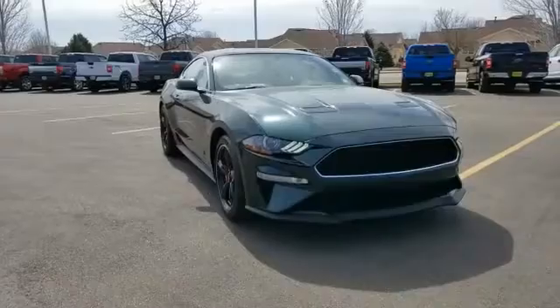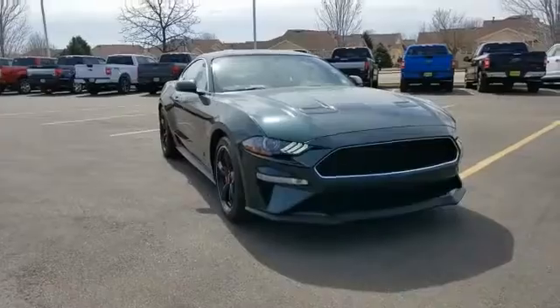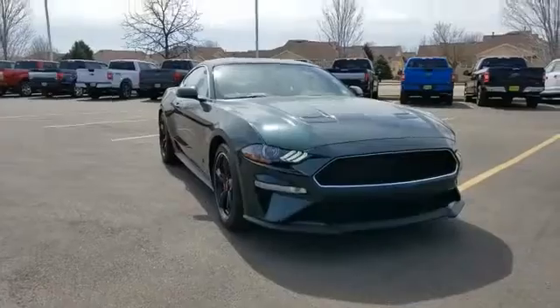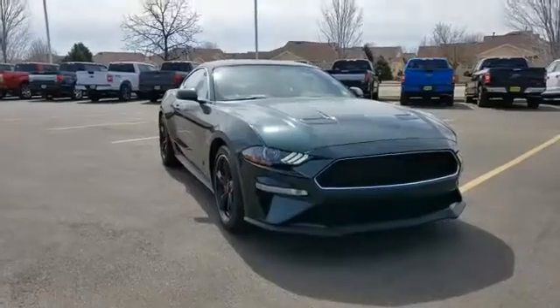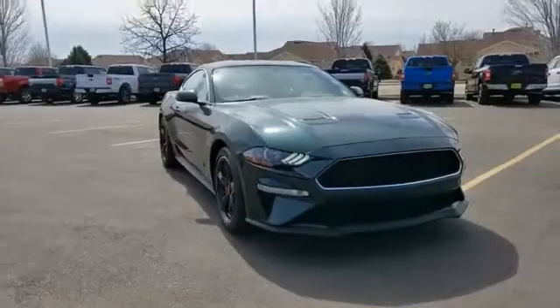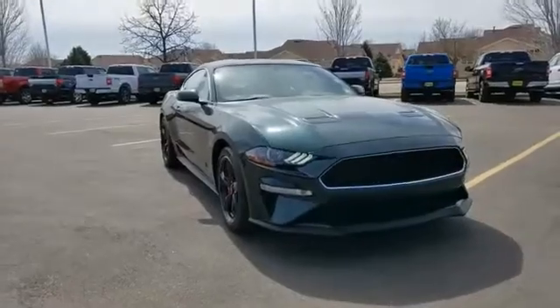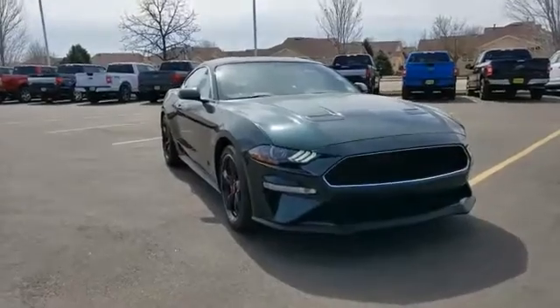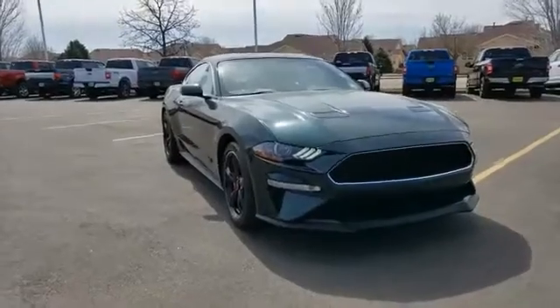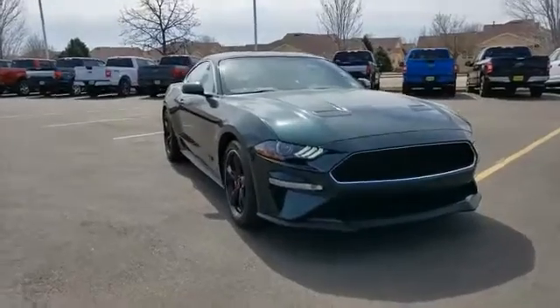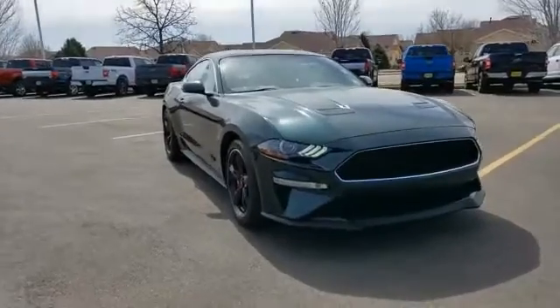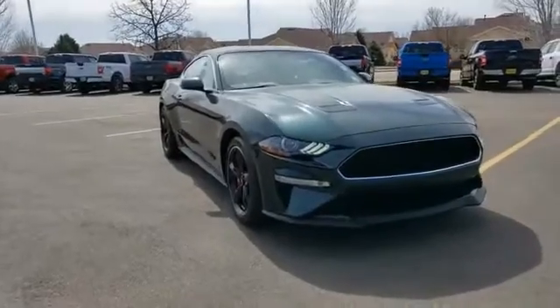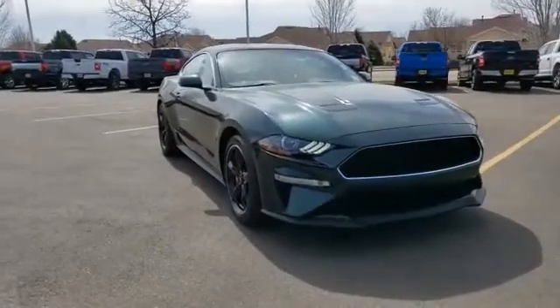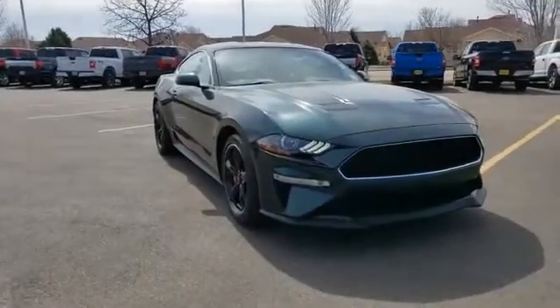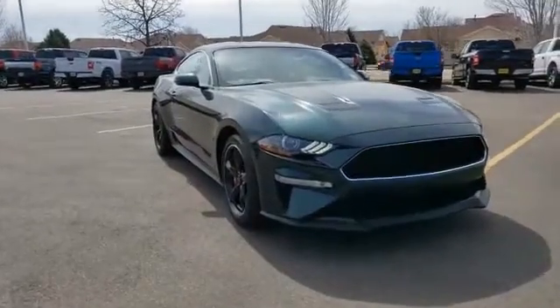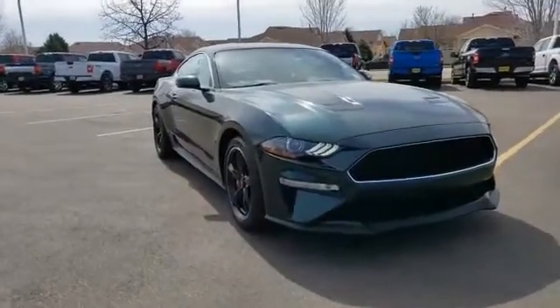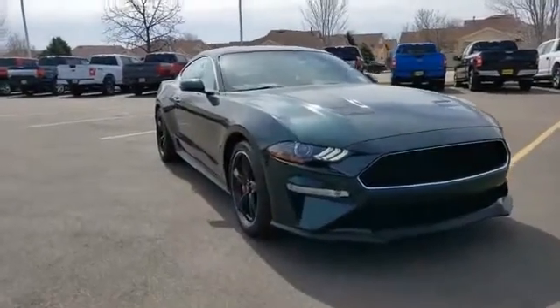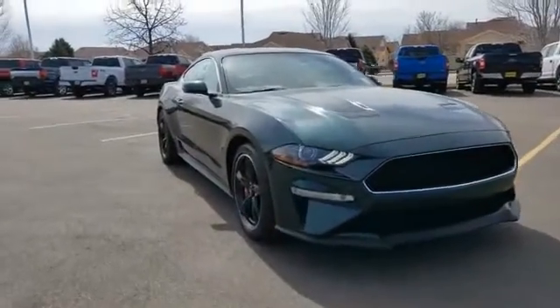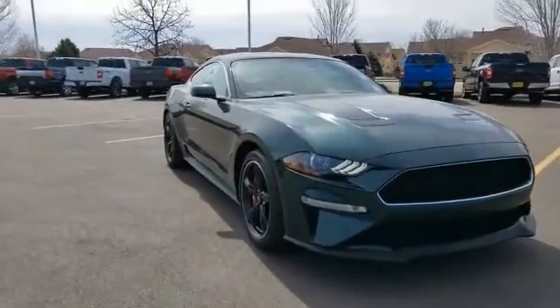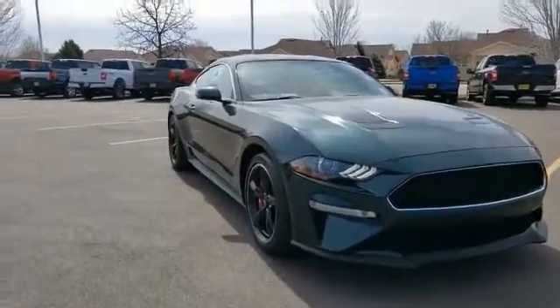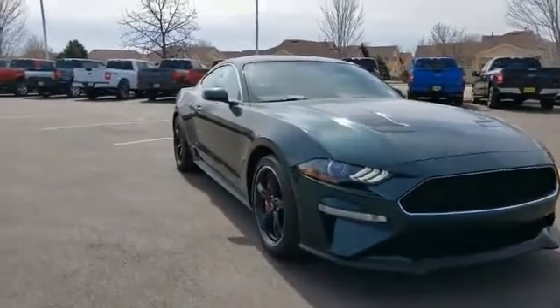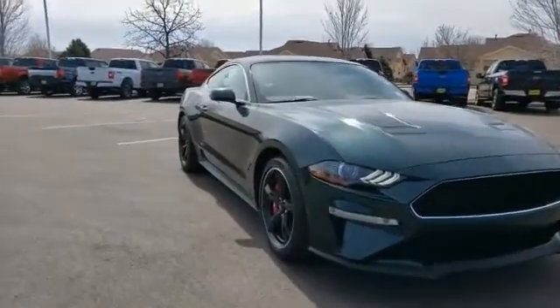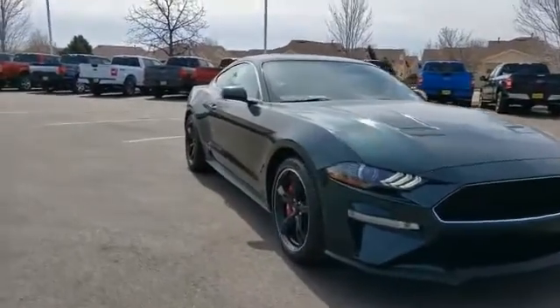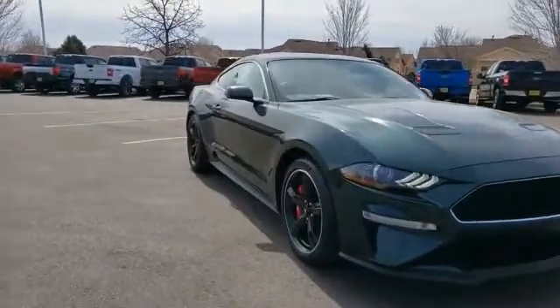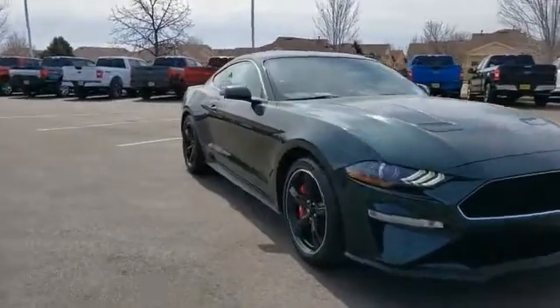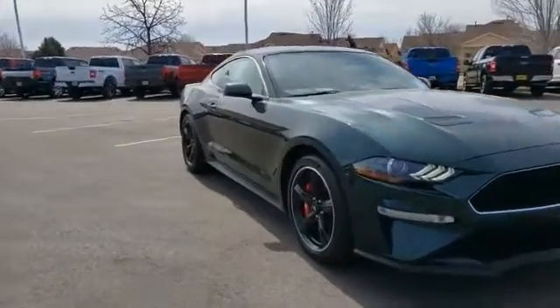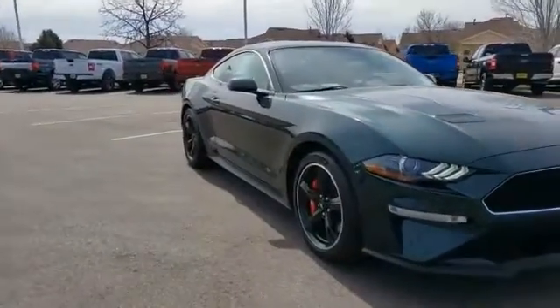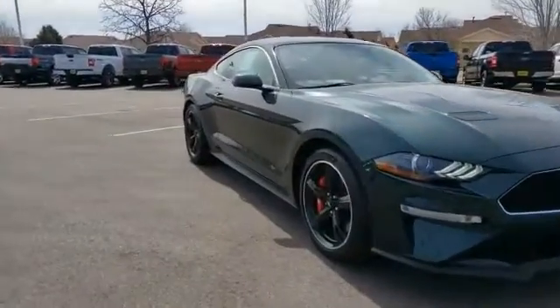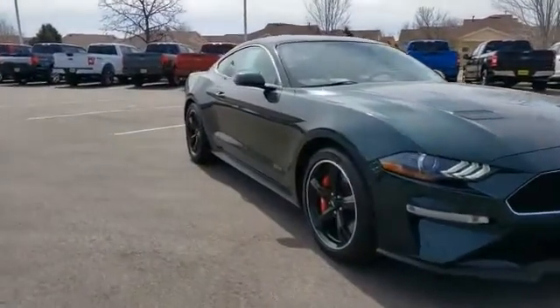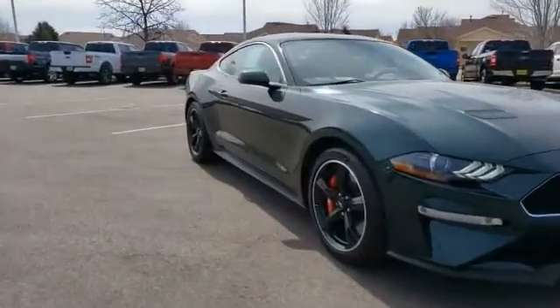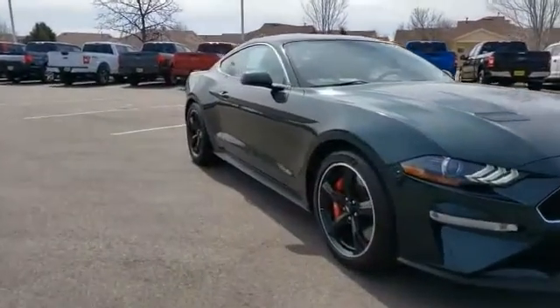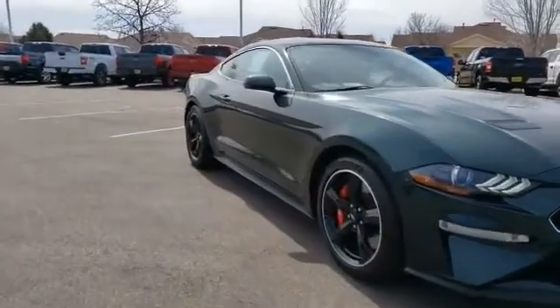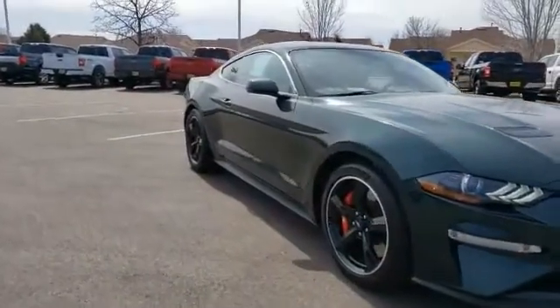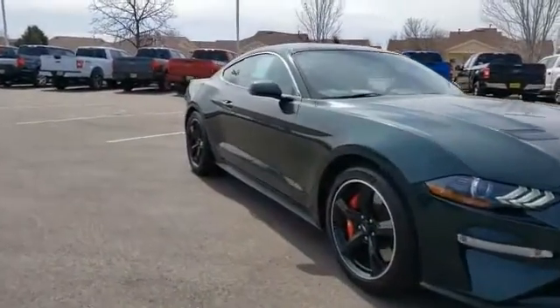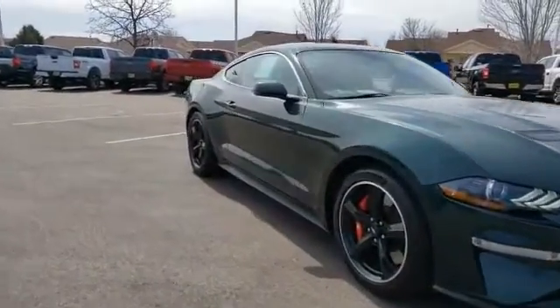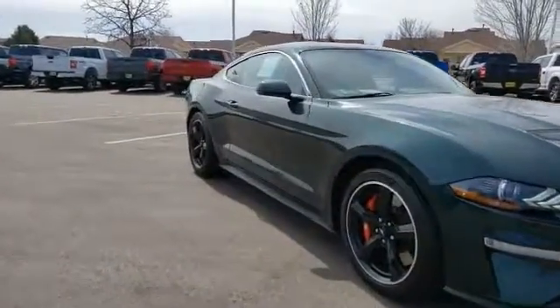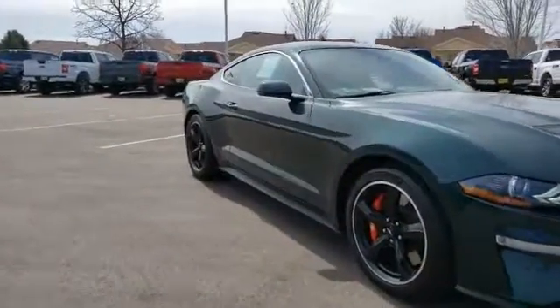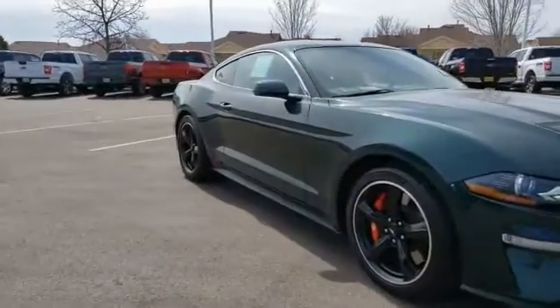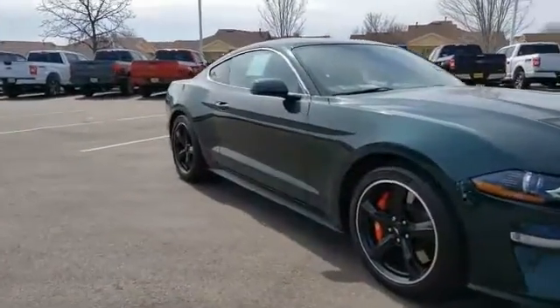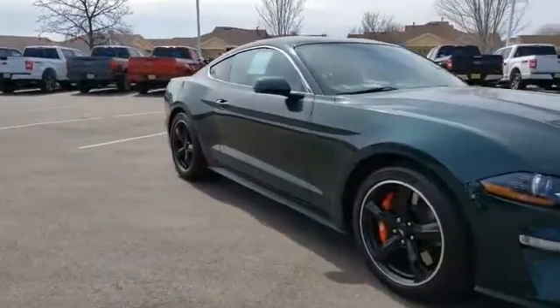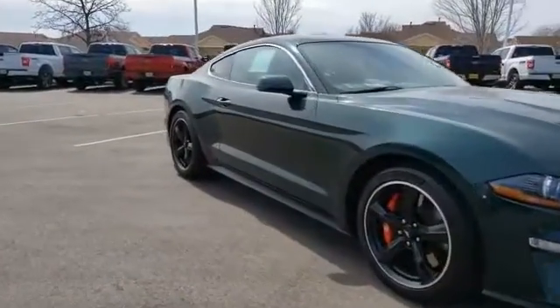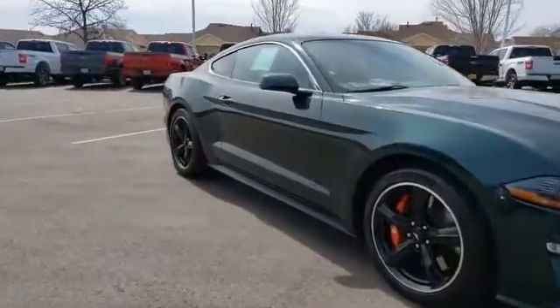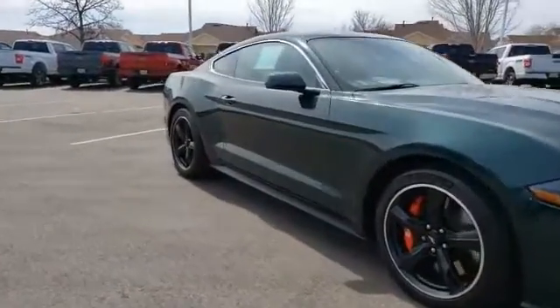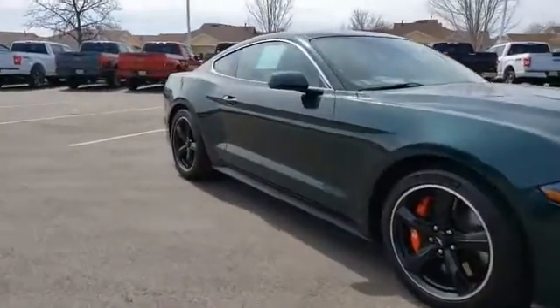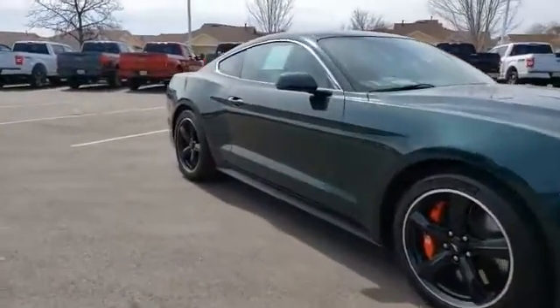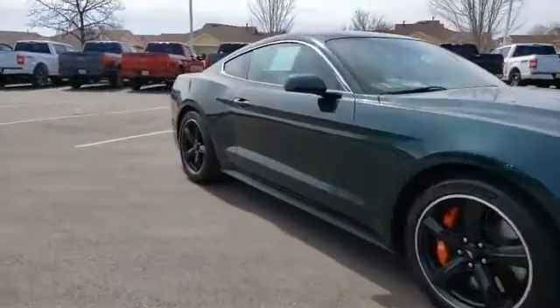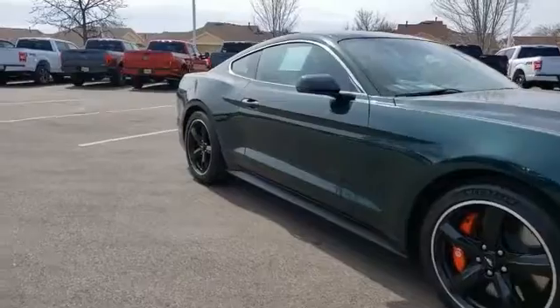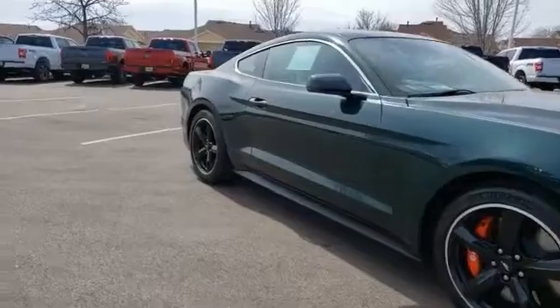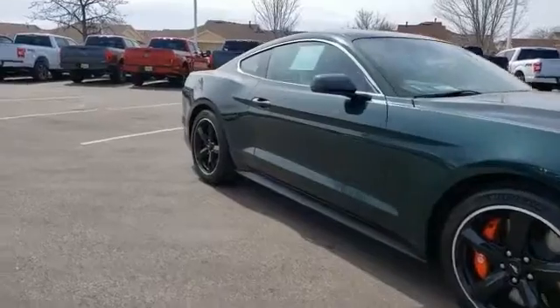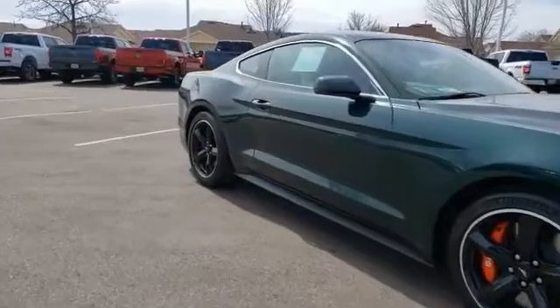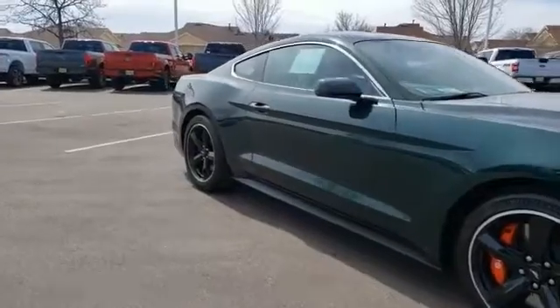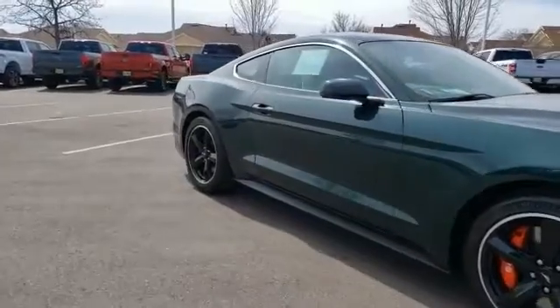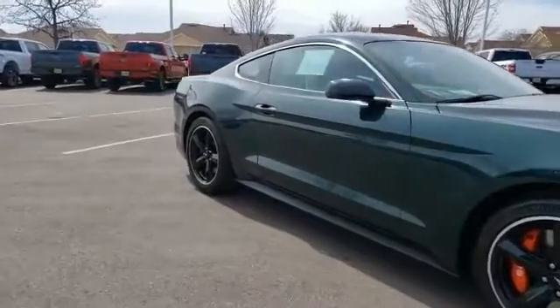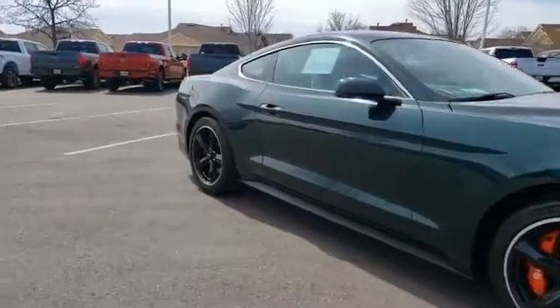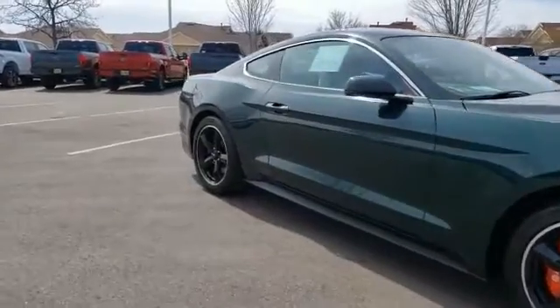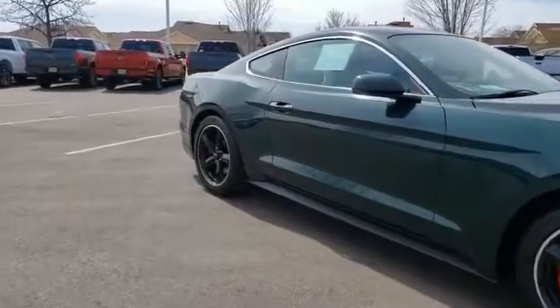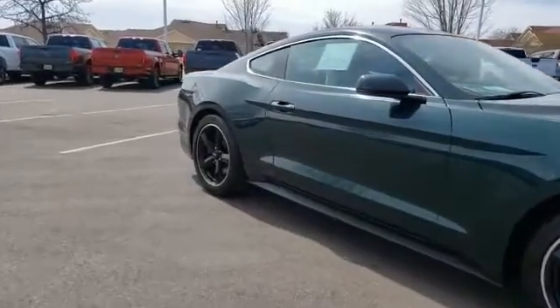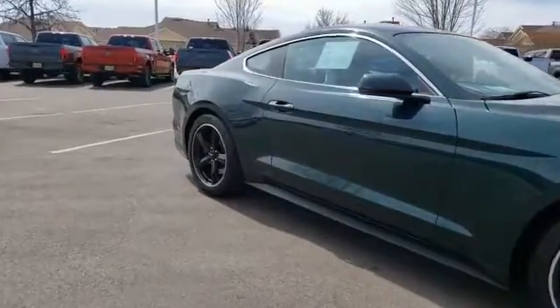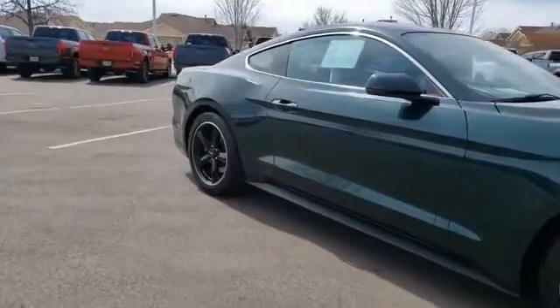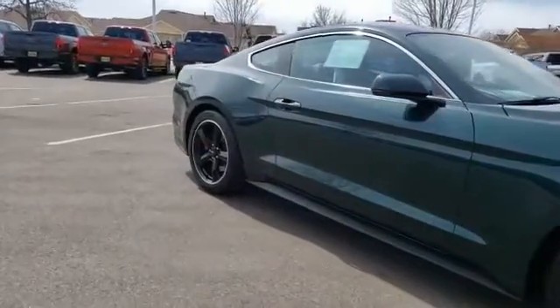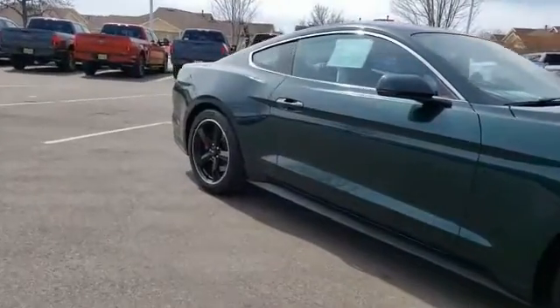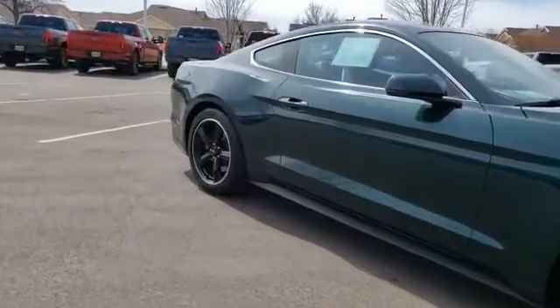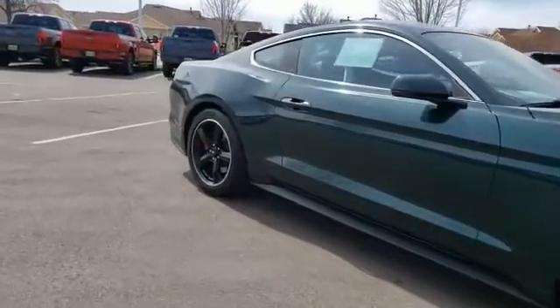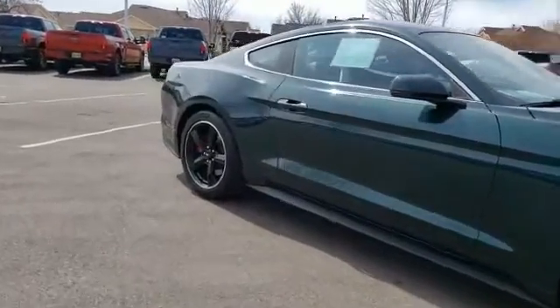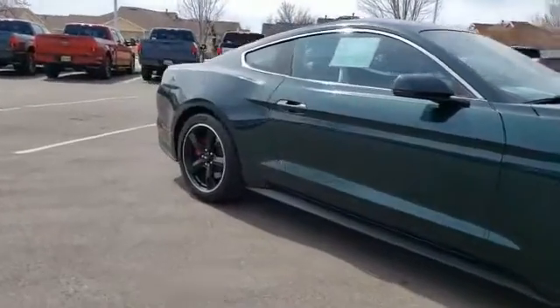Stop by and take a look at the 2019 Mustang. The Mustang is race-worthy and ready for the track.